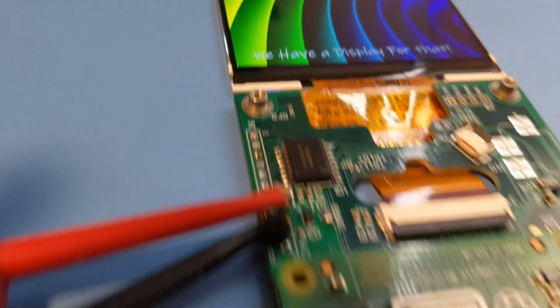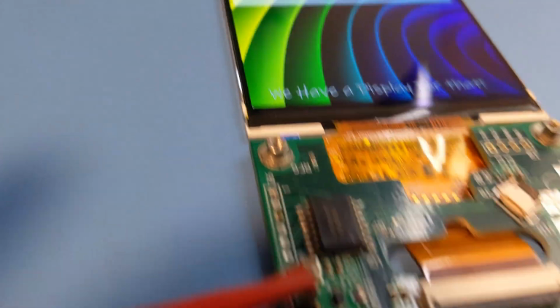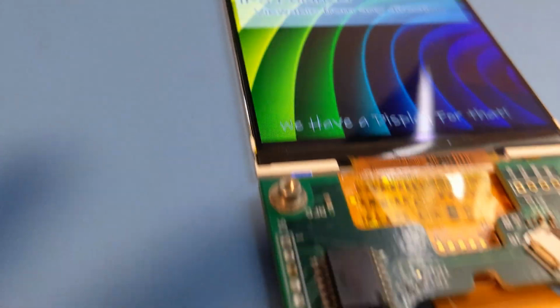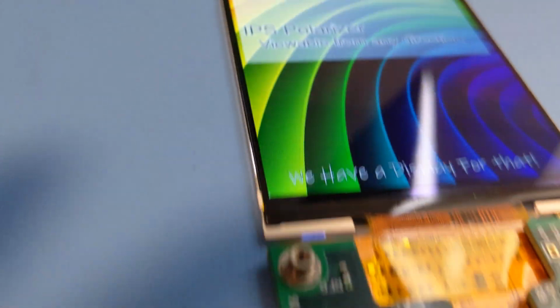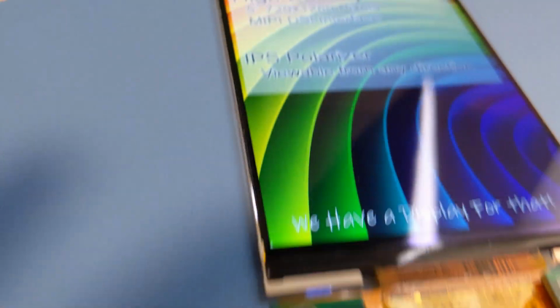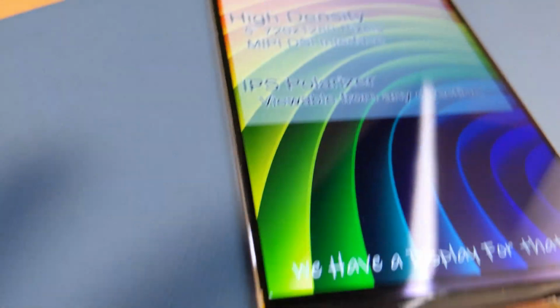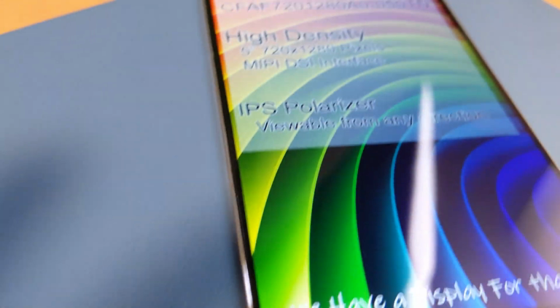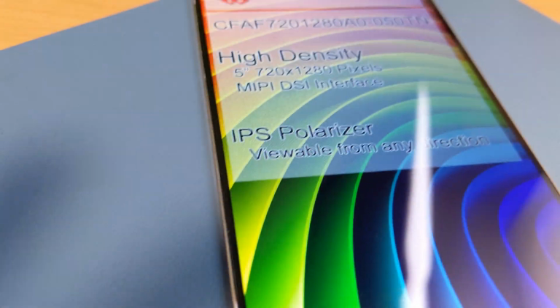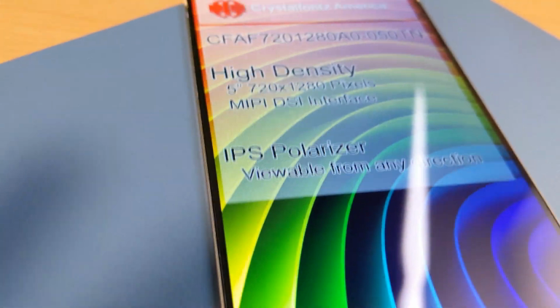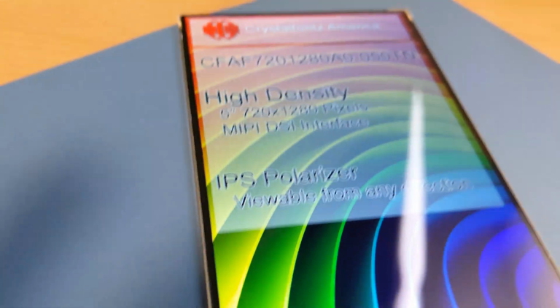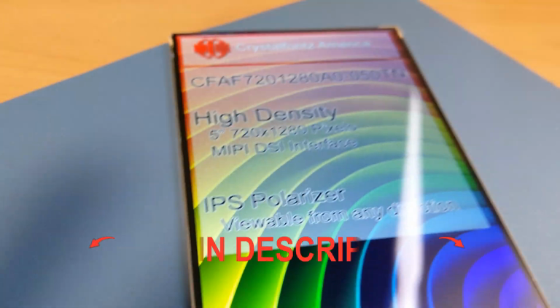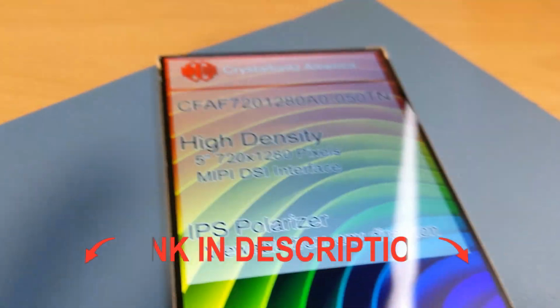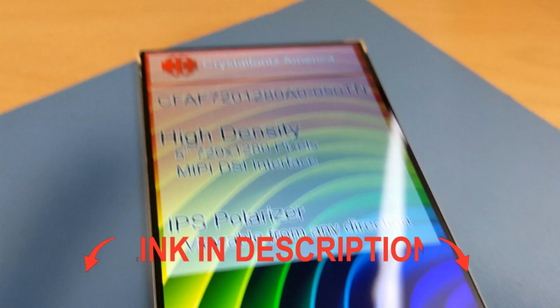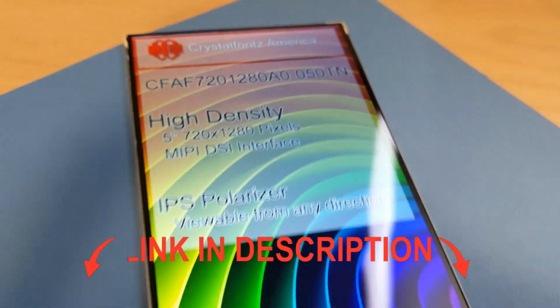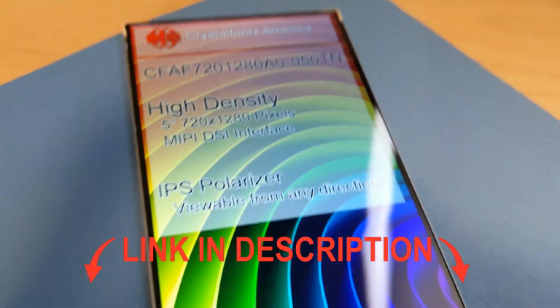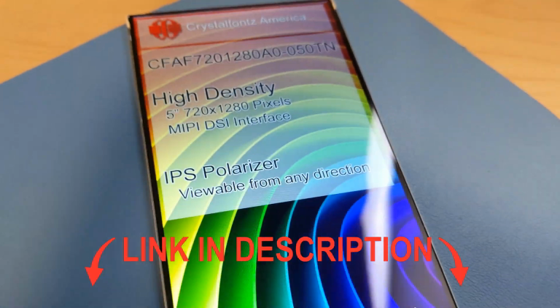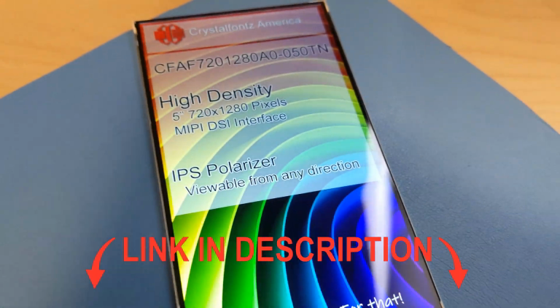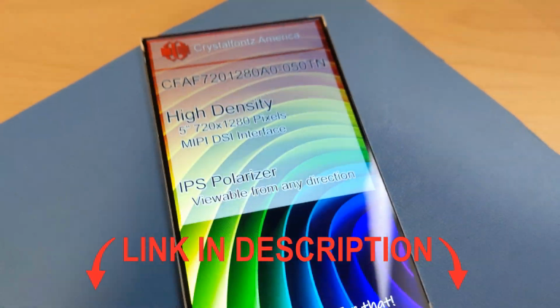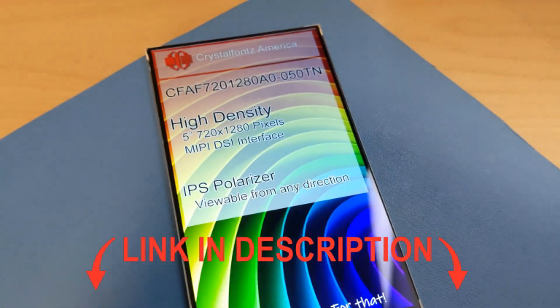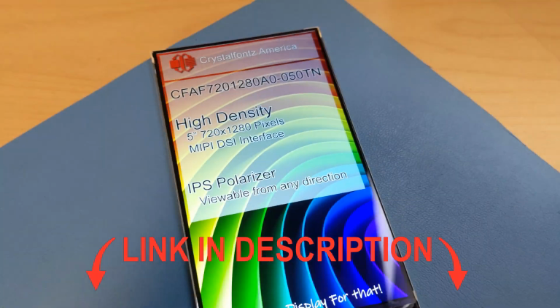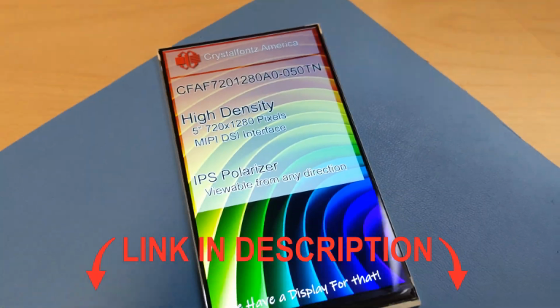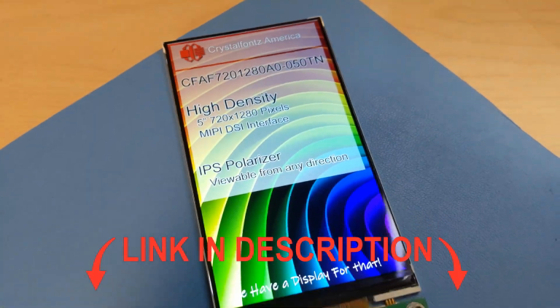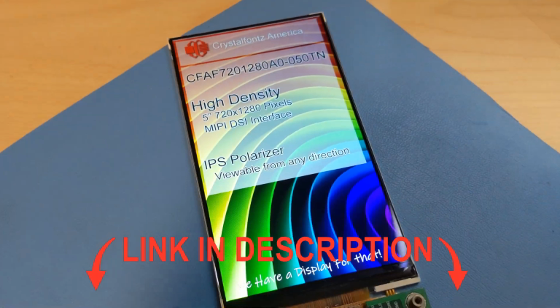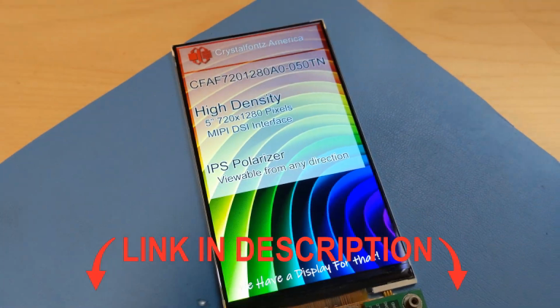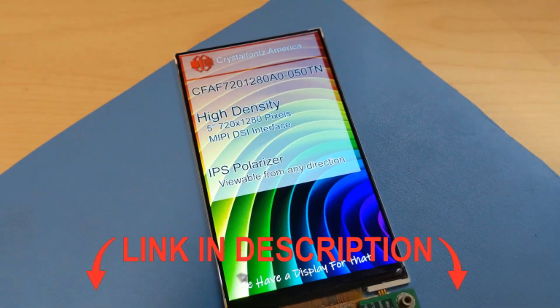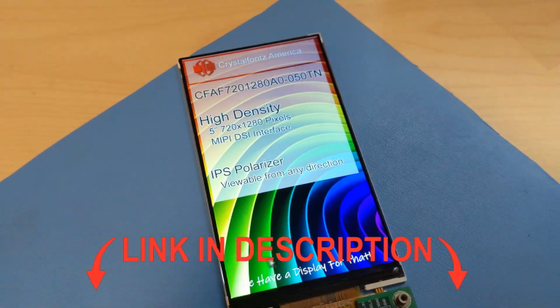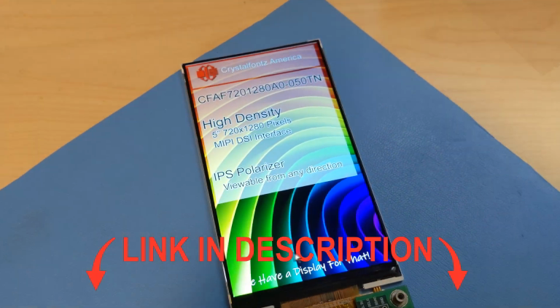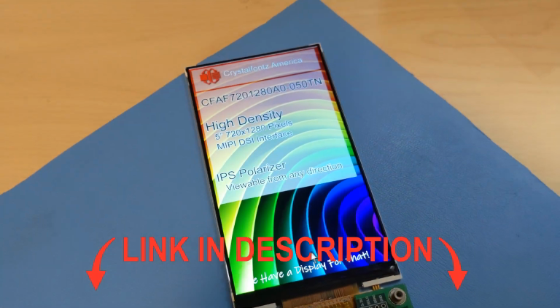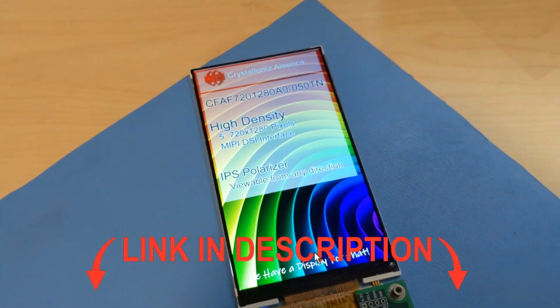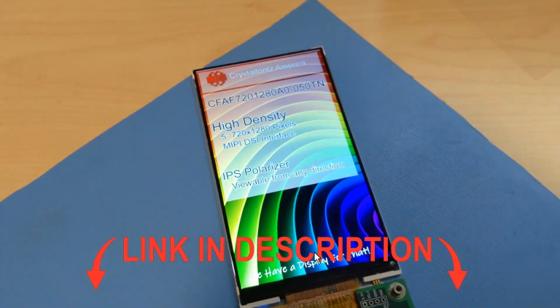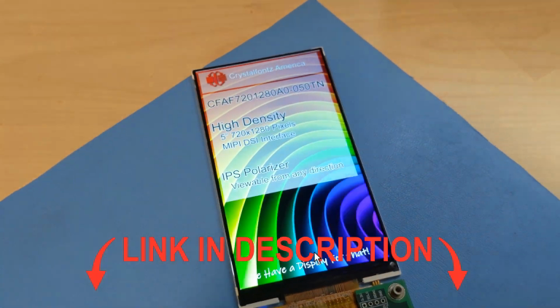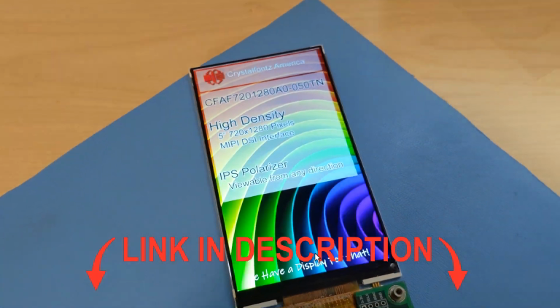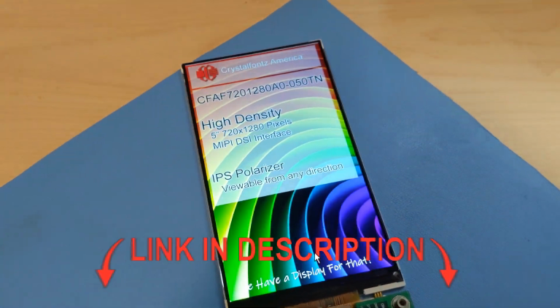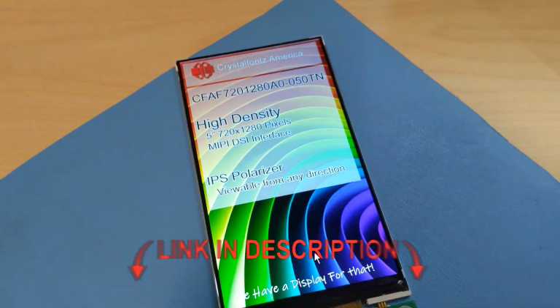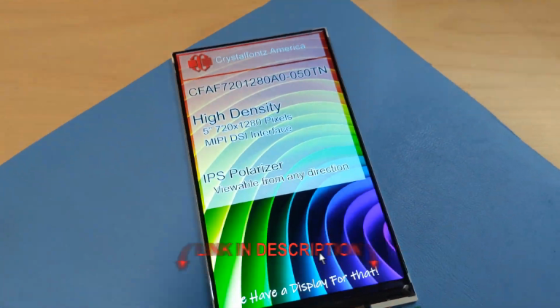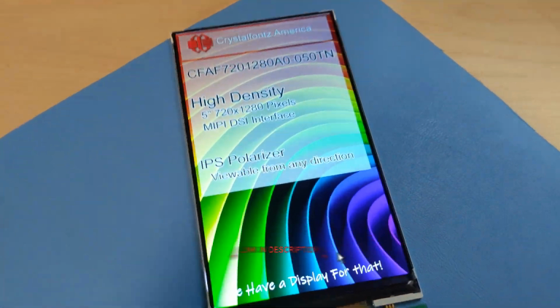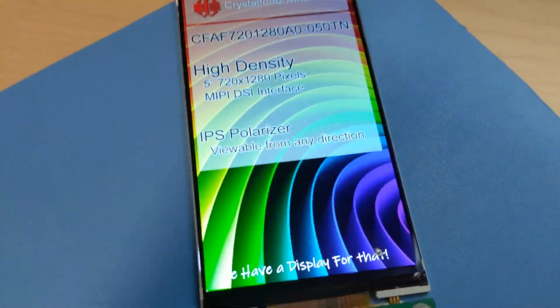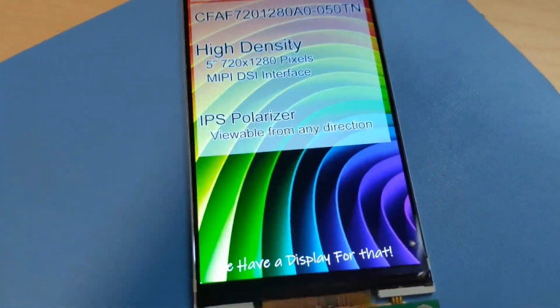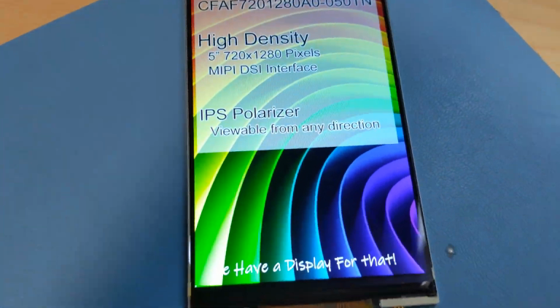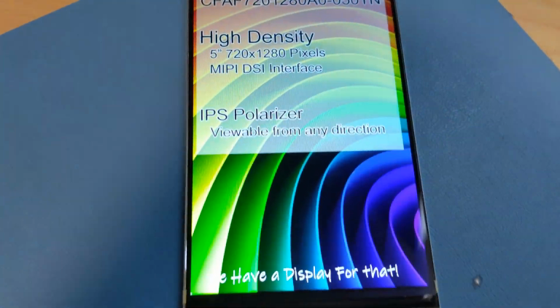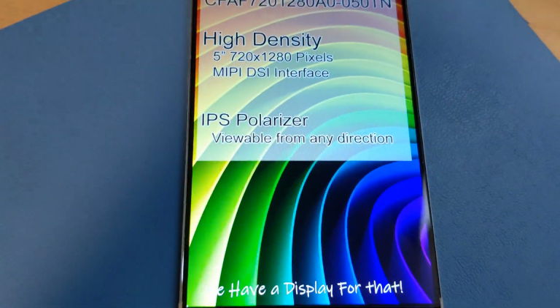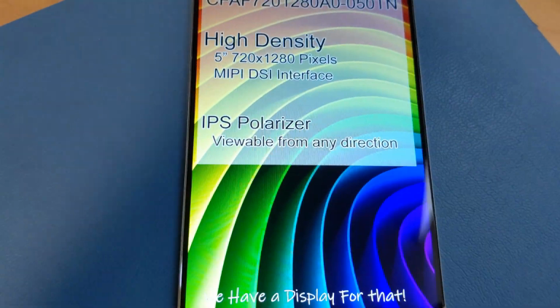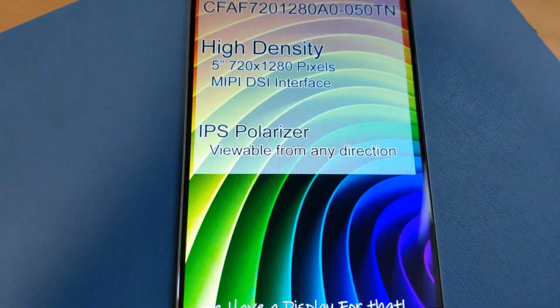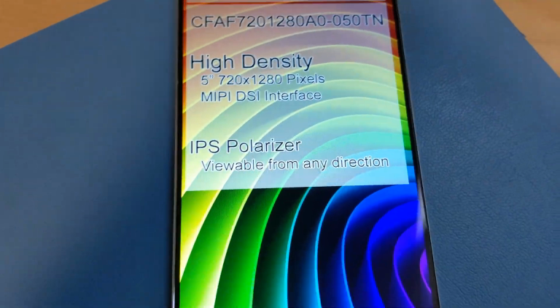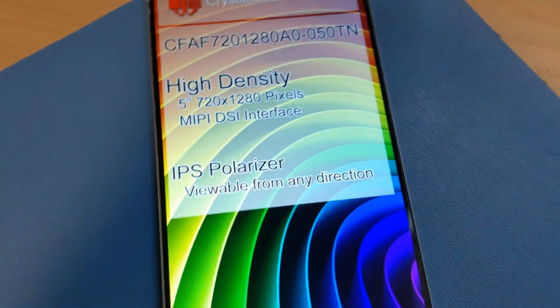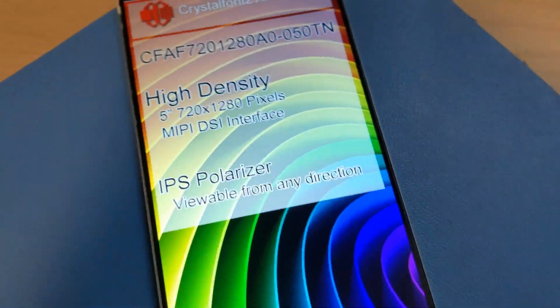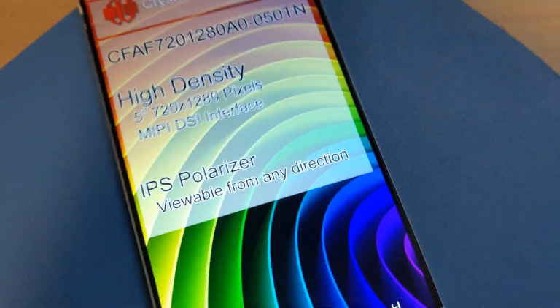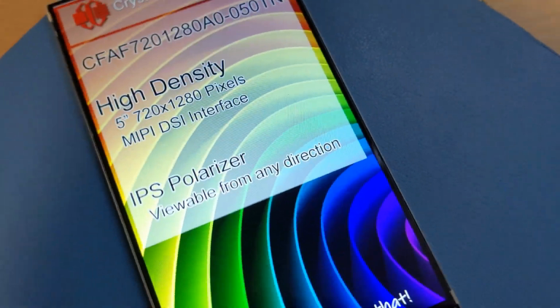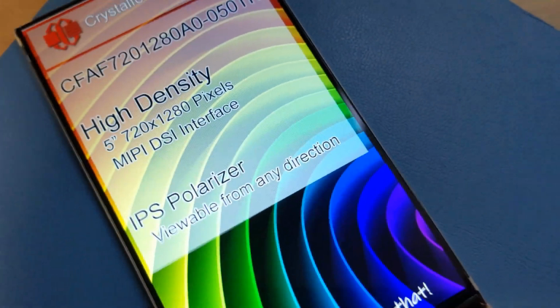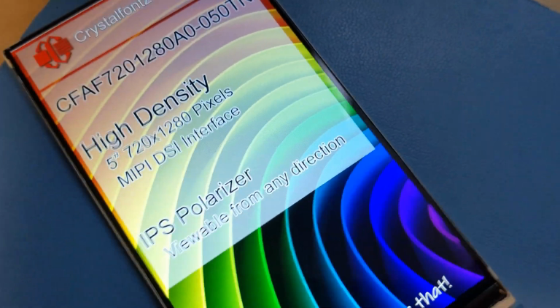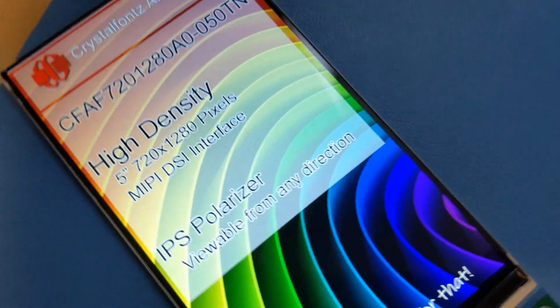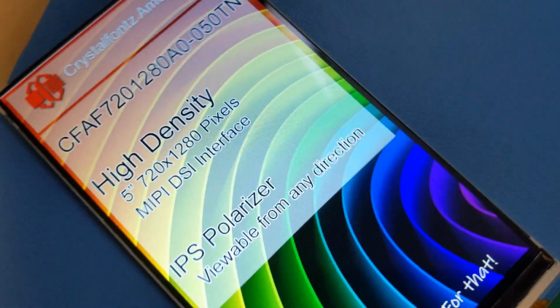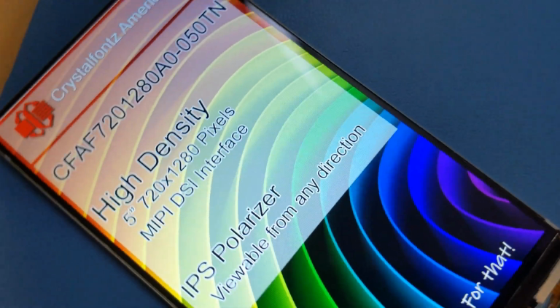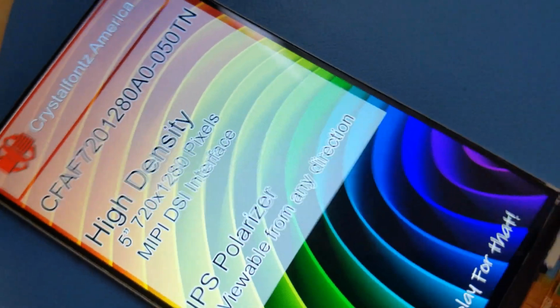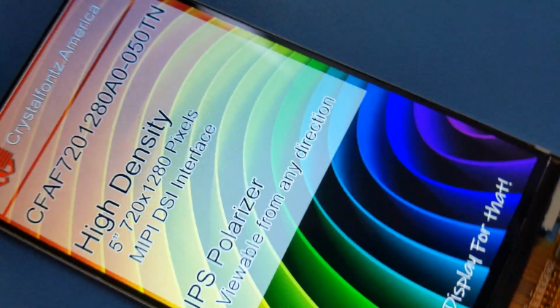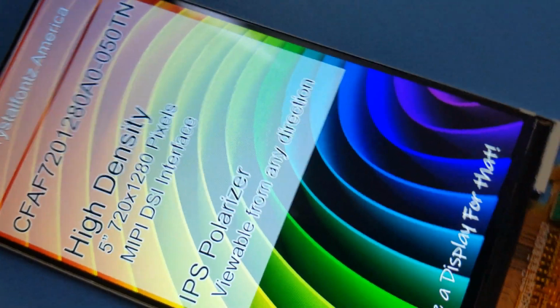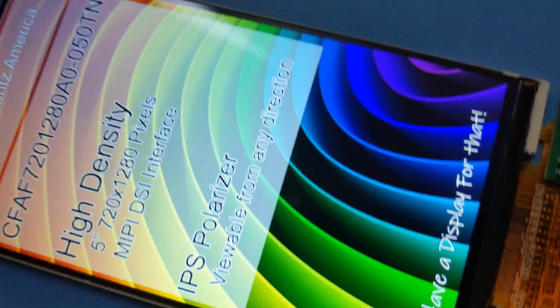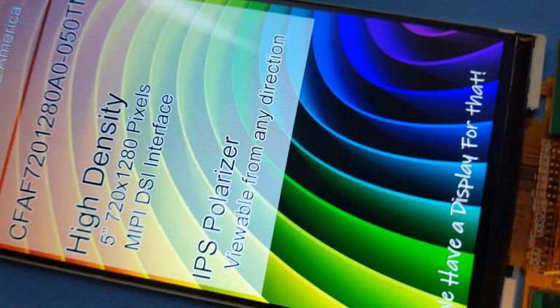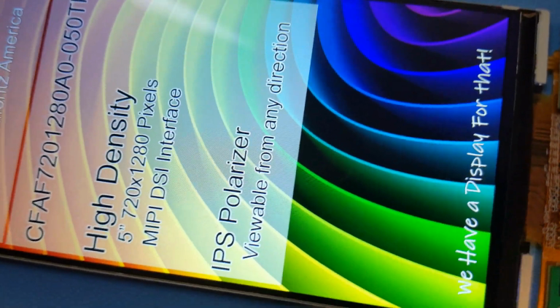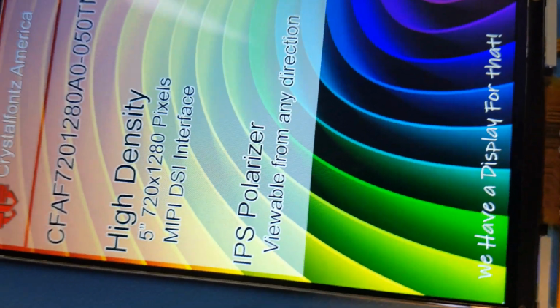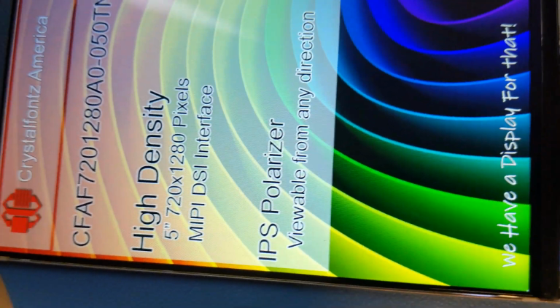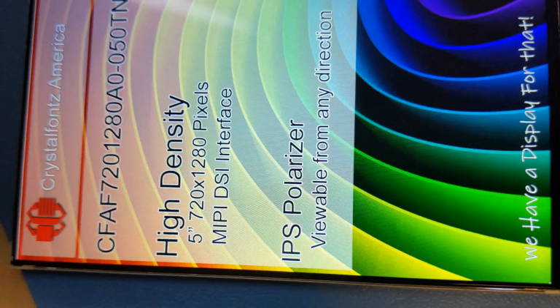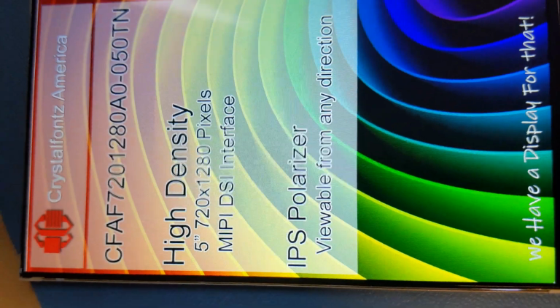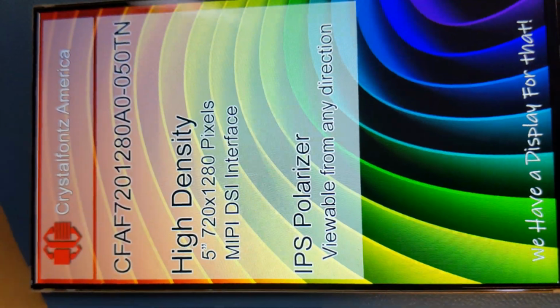I put a link in the description below to its product page where you can check out all its technical specs, pricing, data sheets, 3D models, and more.